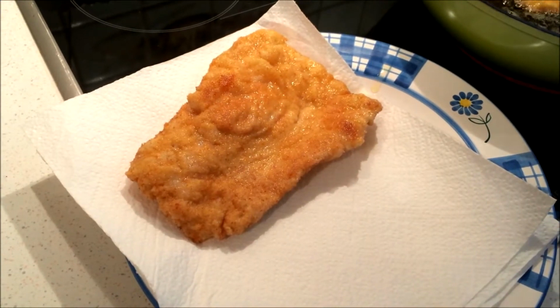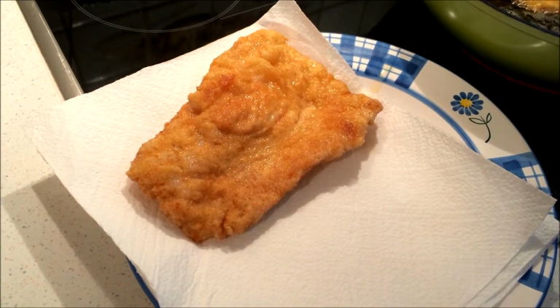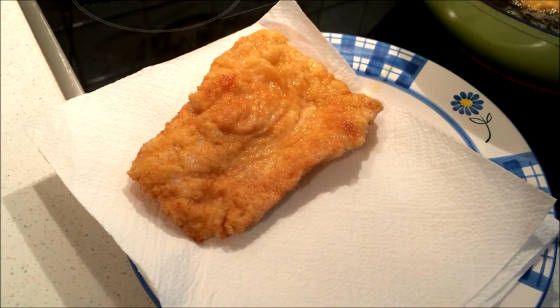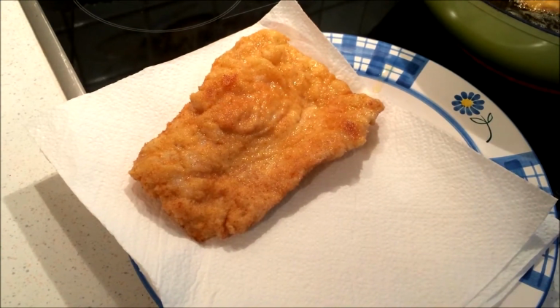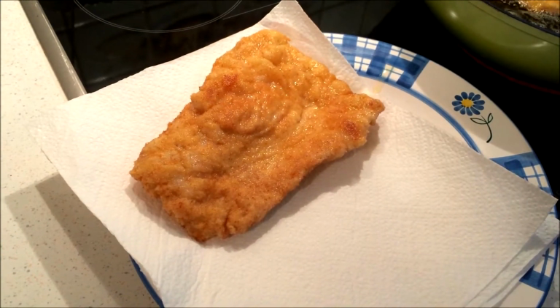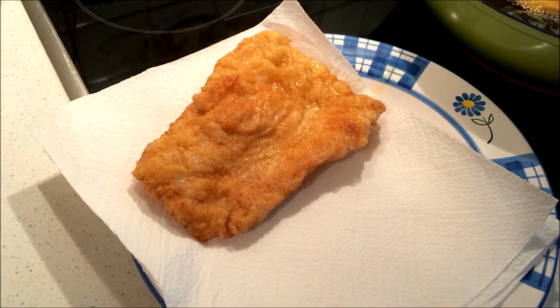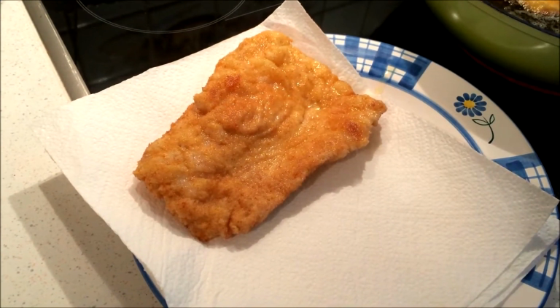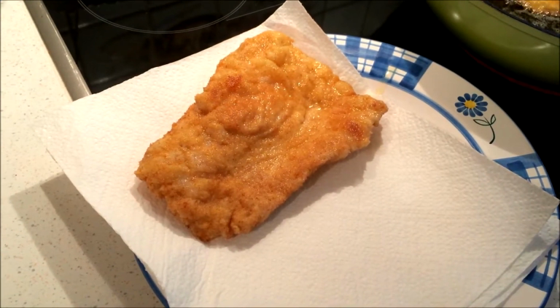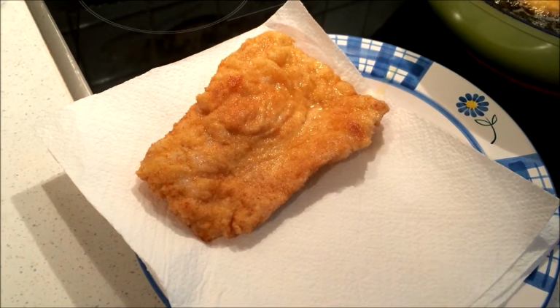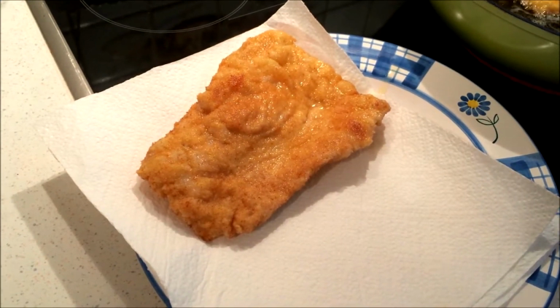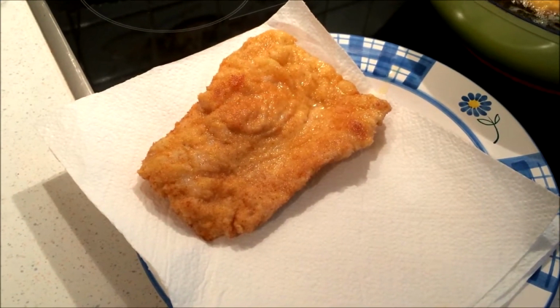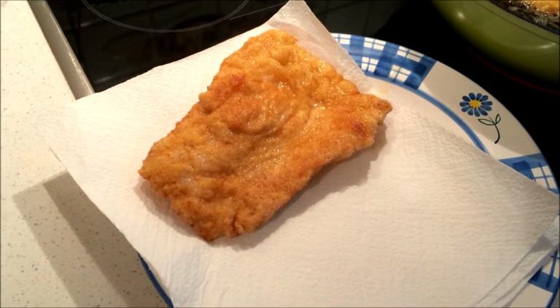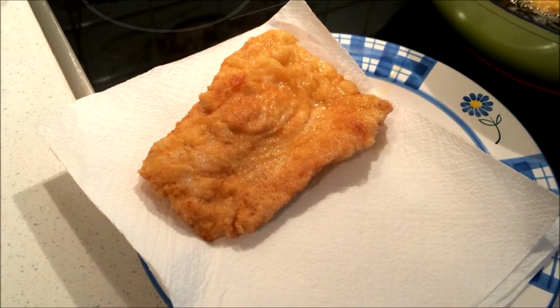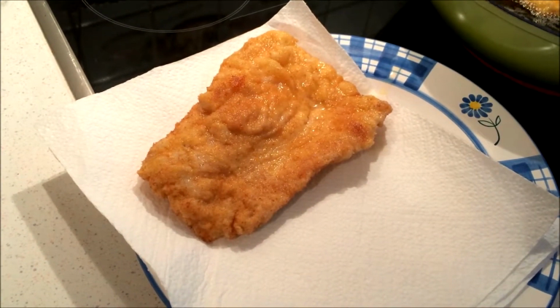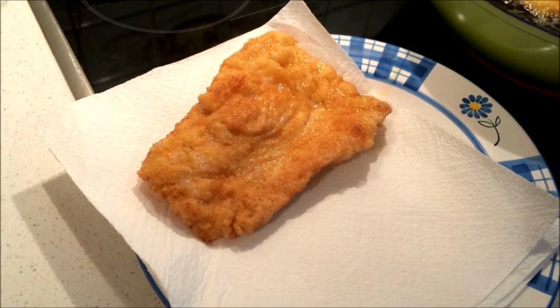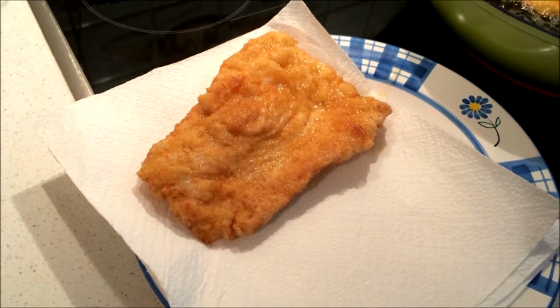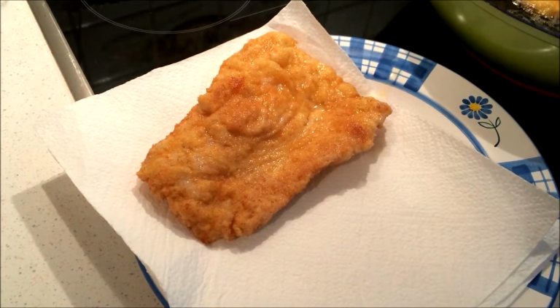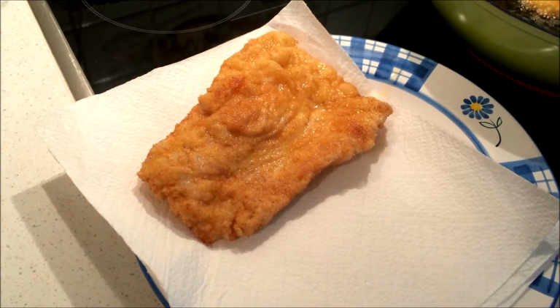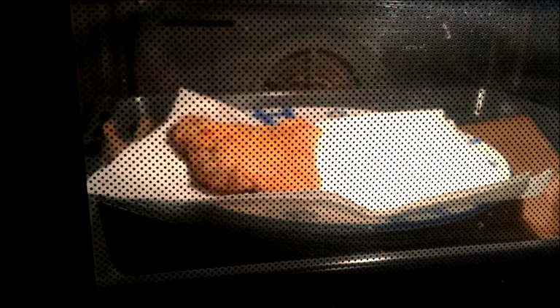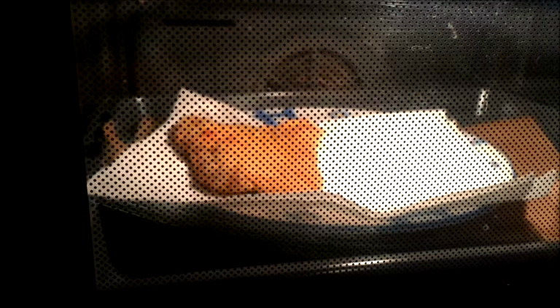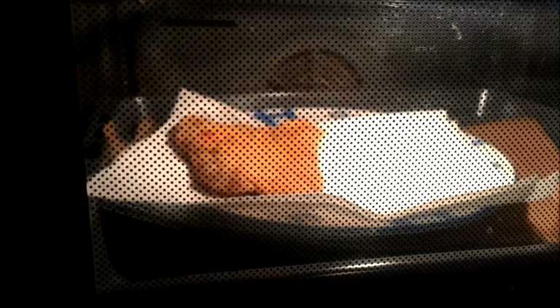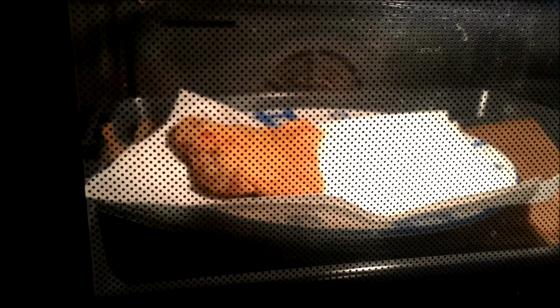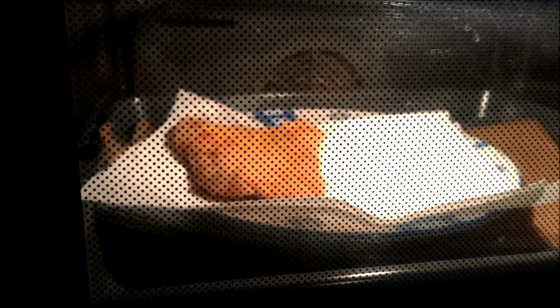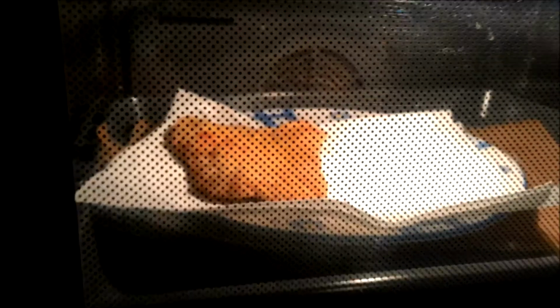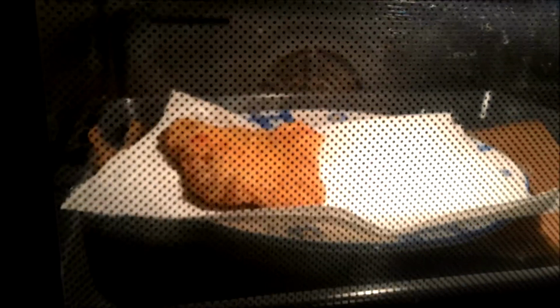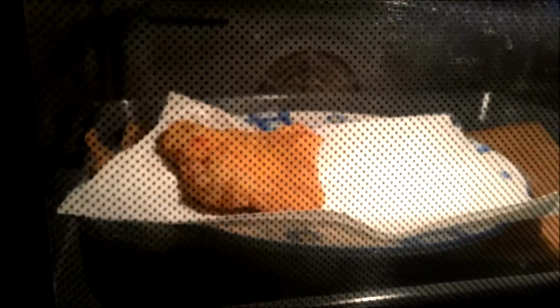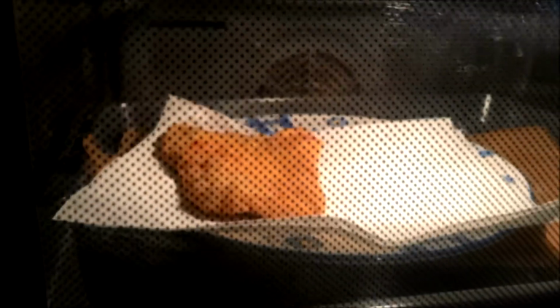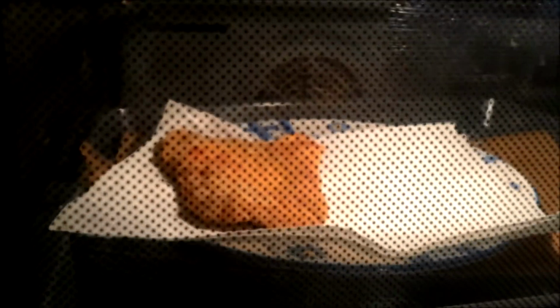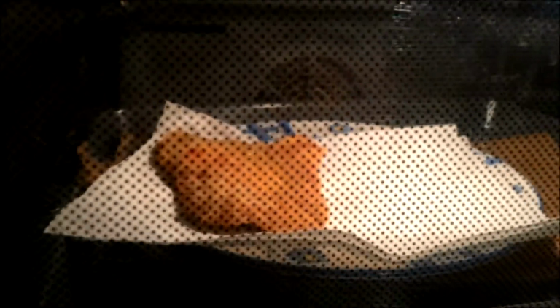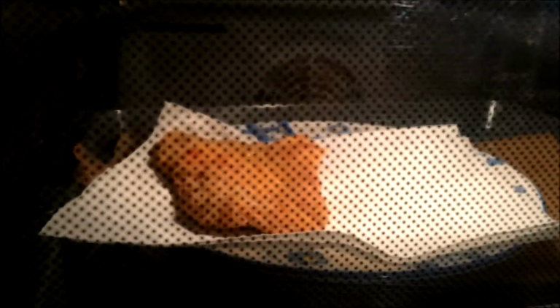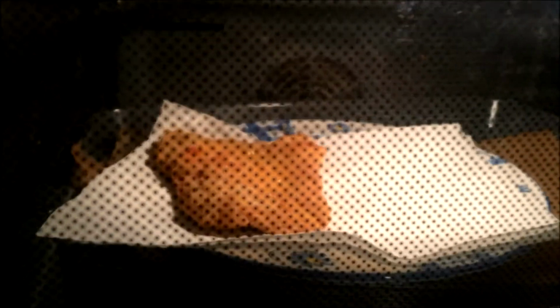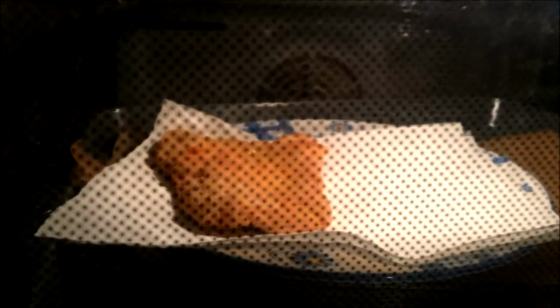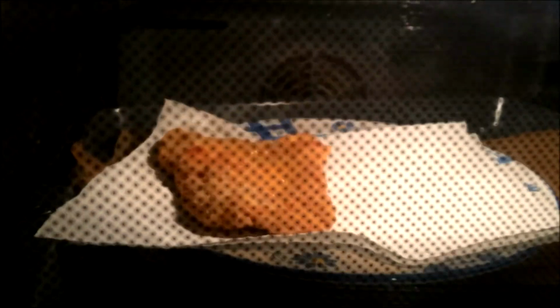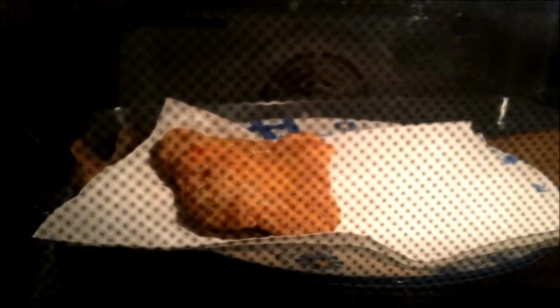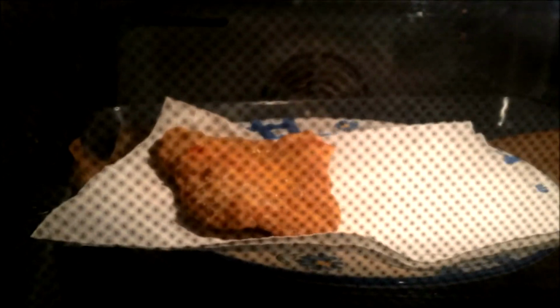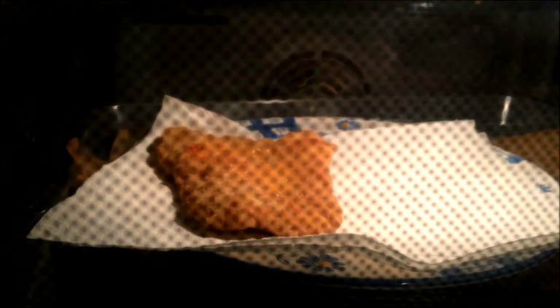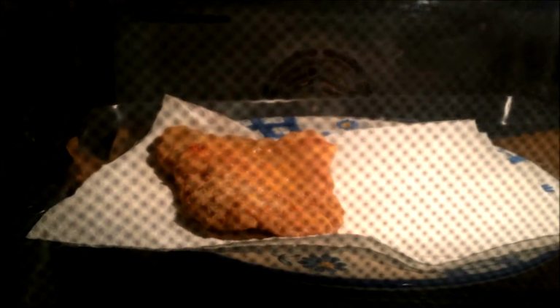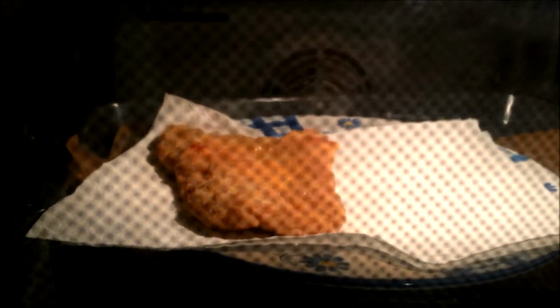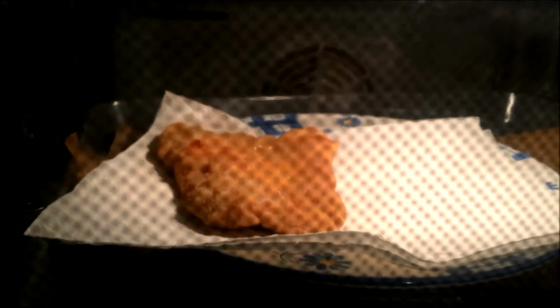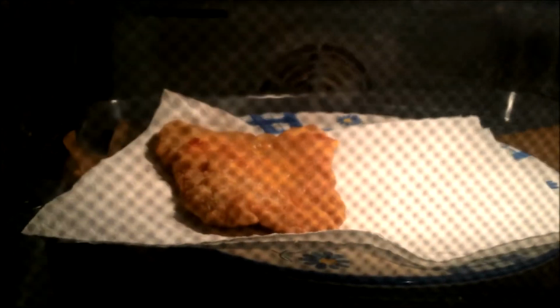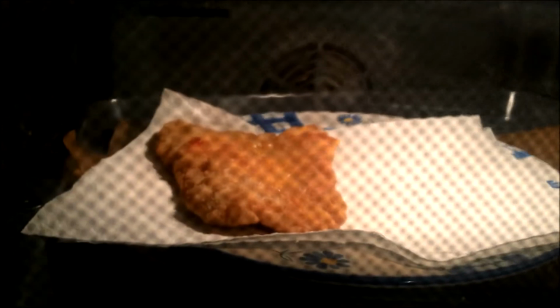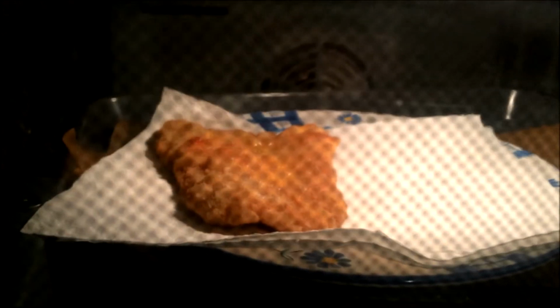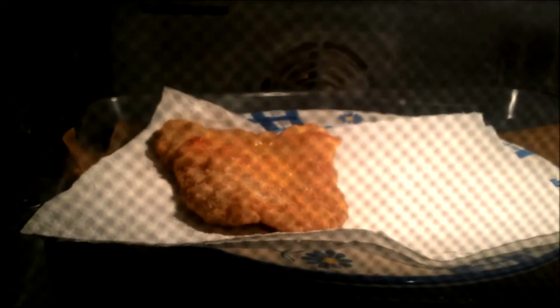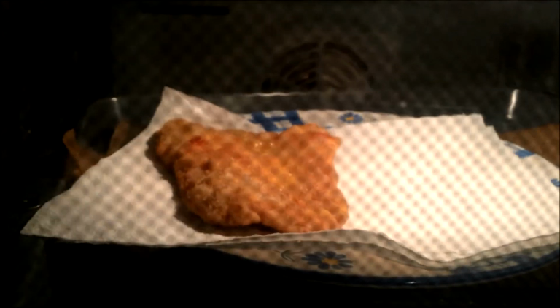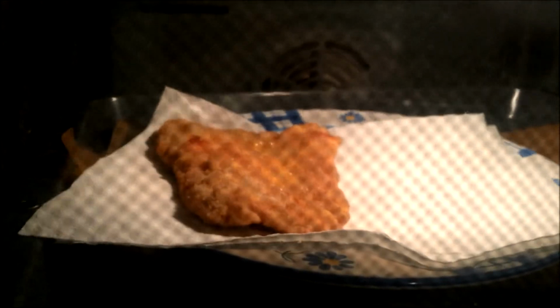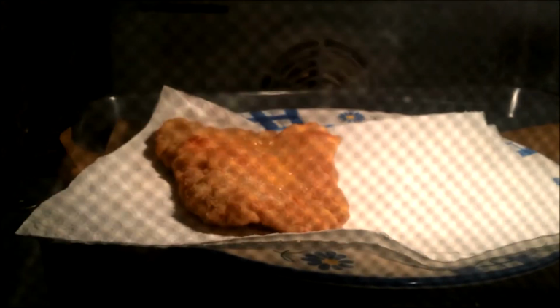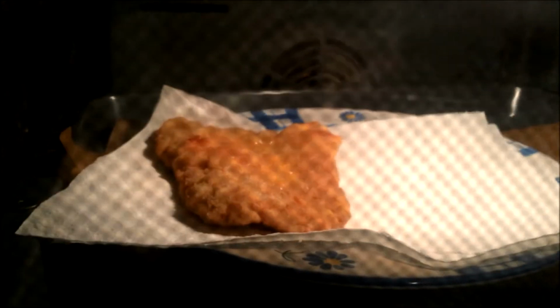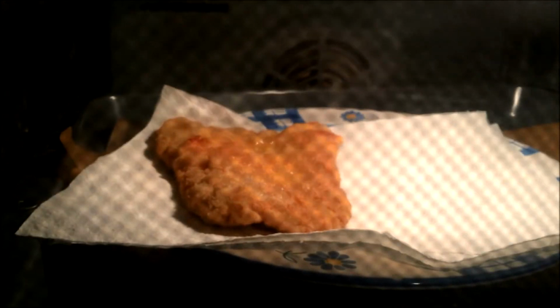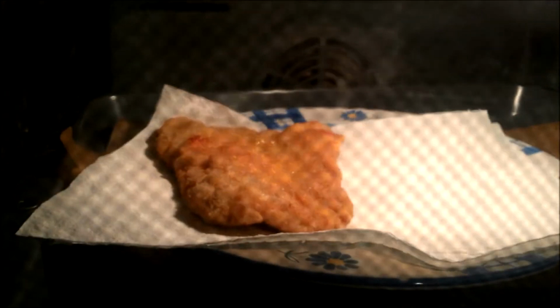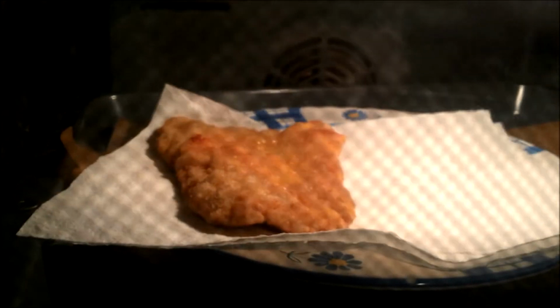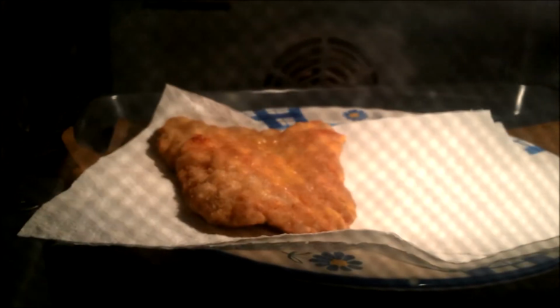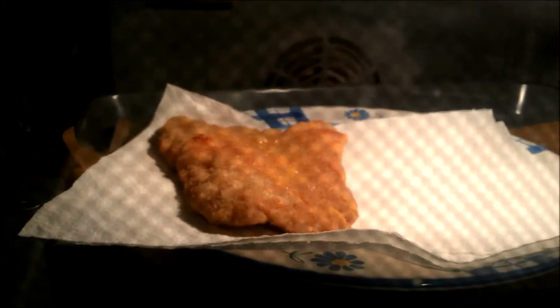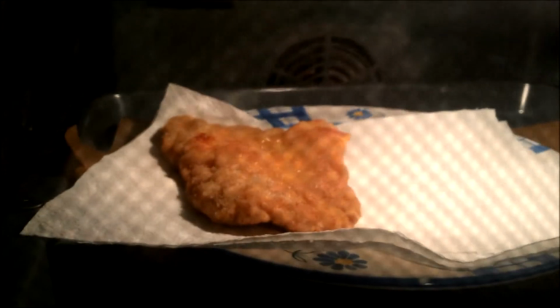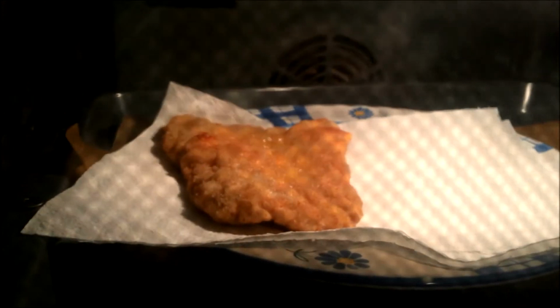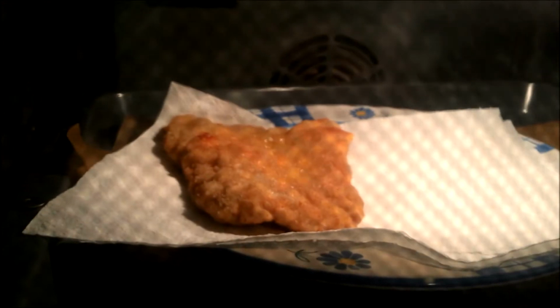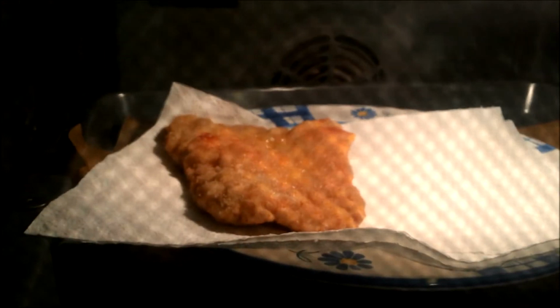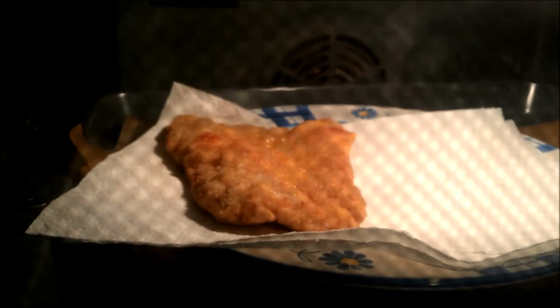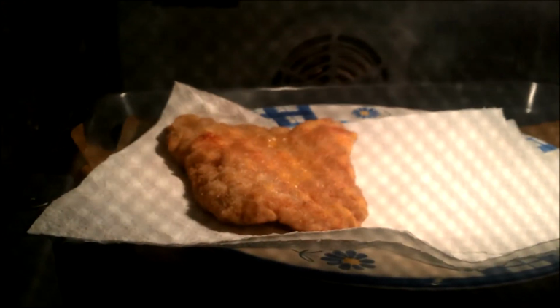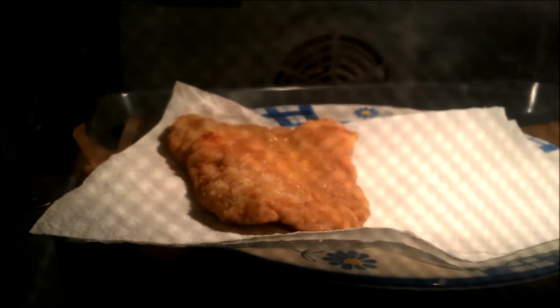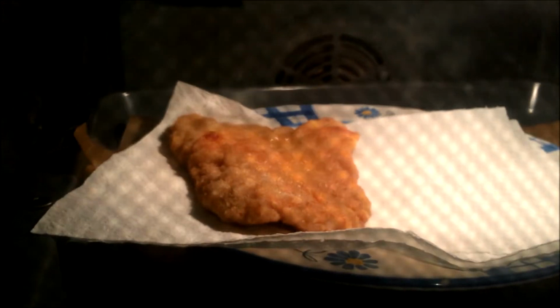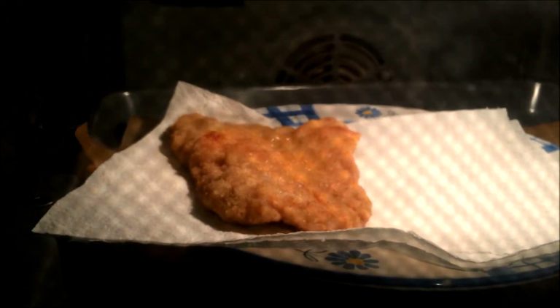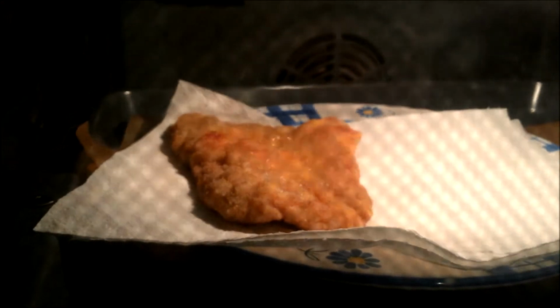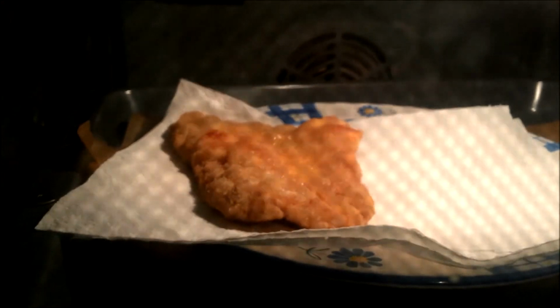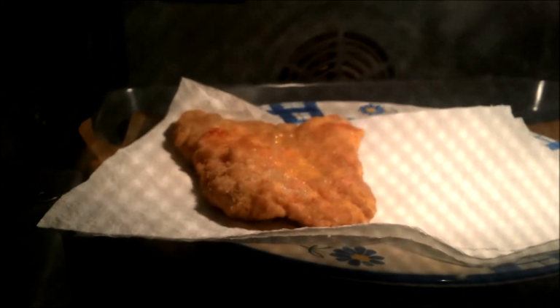Whilst you're cooking the rest of the meat, you can transfer the cooked schnitzel to a preheated oven, which will ensure that they stay warm and crispy.